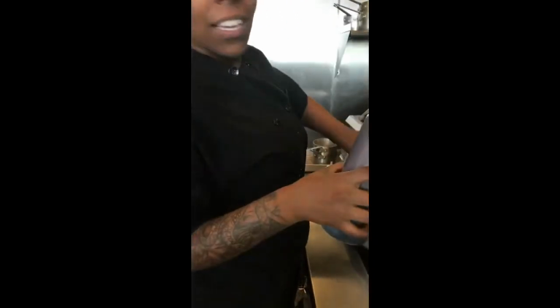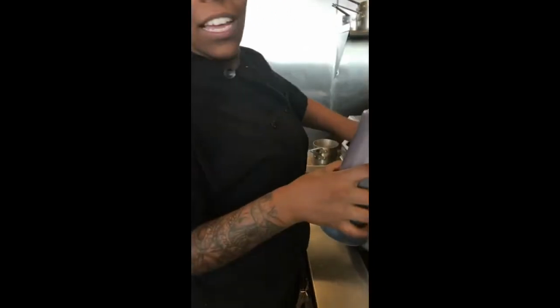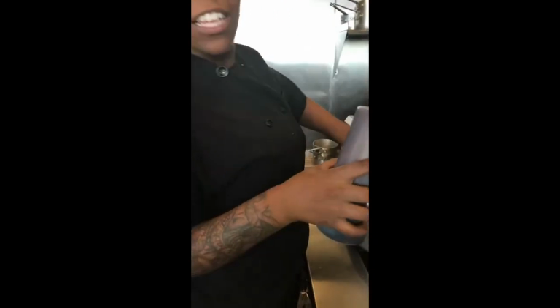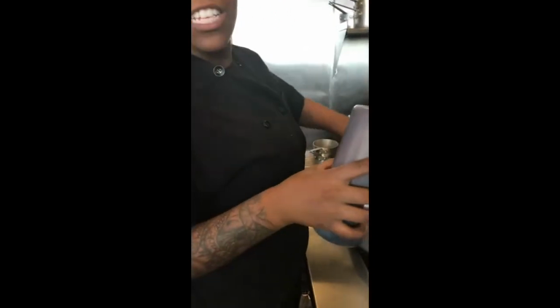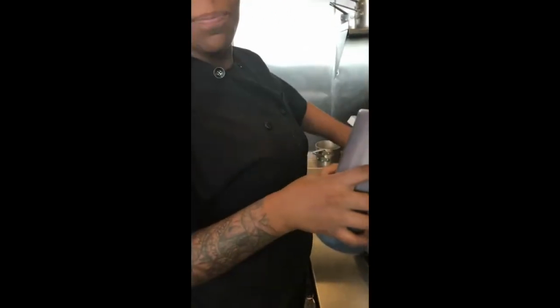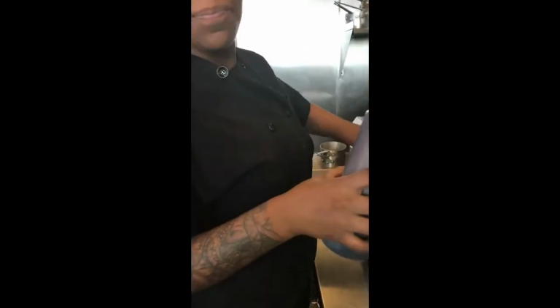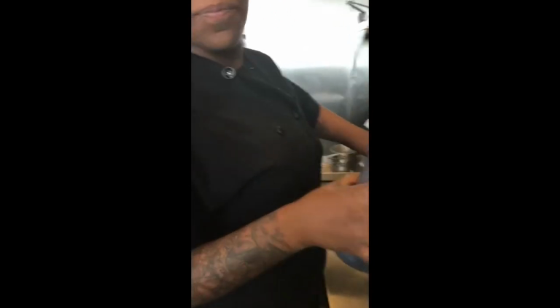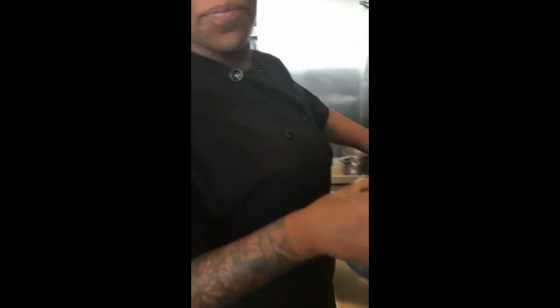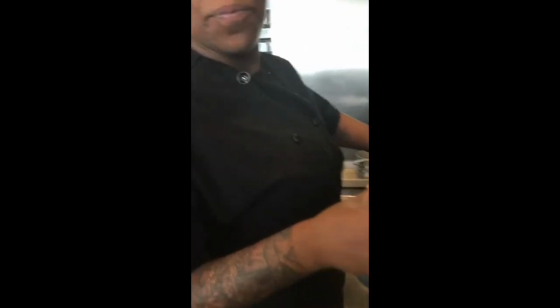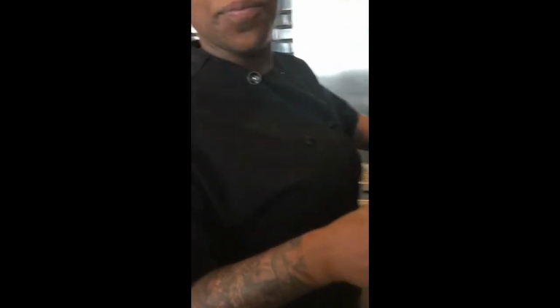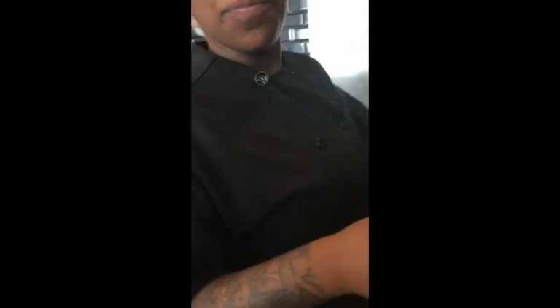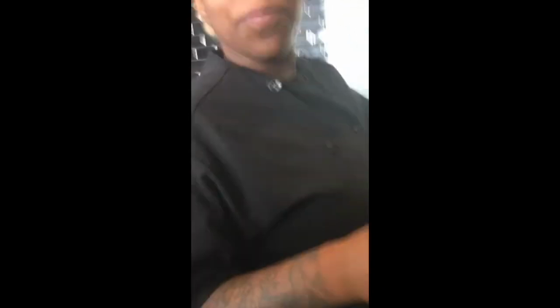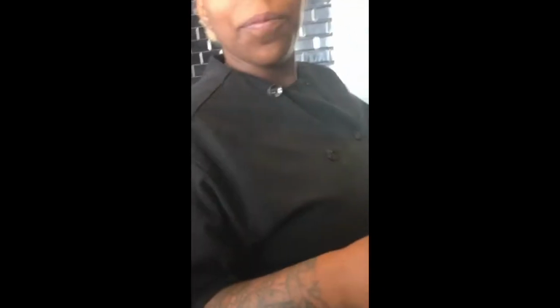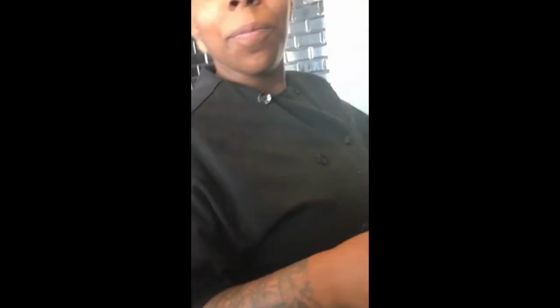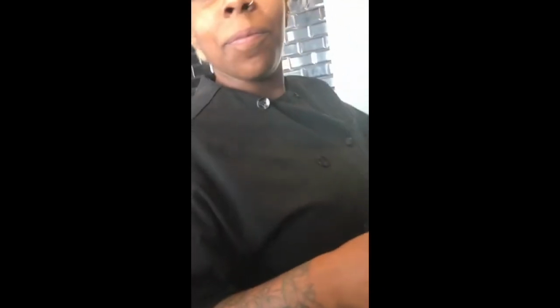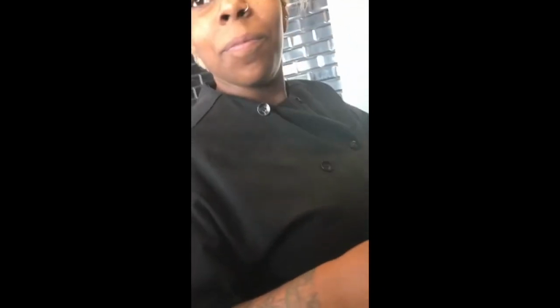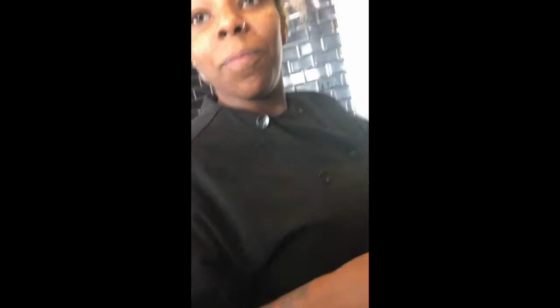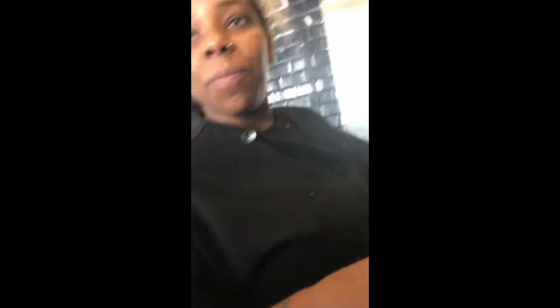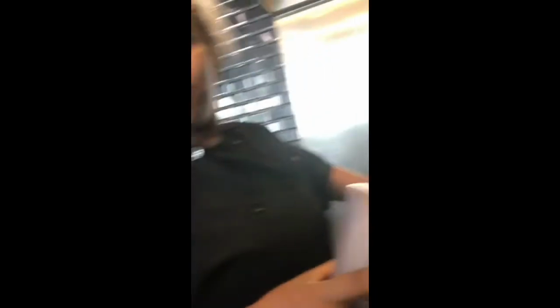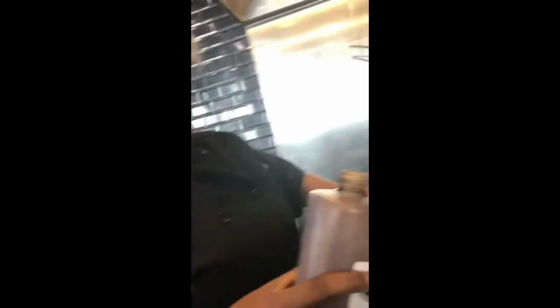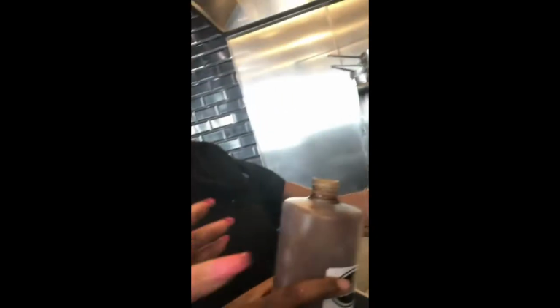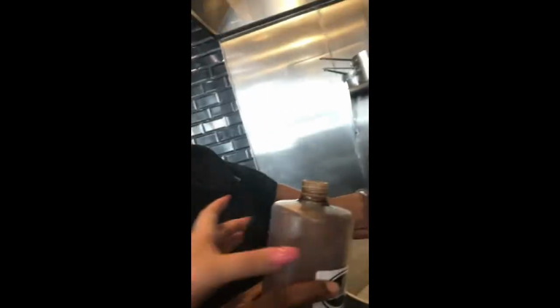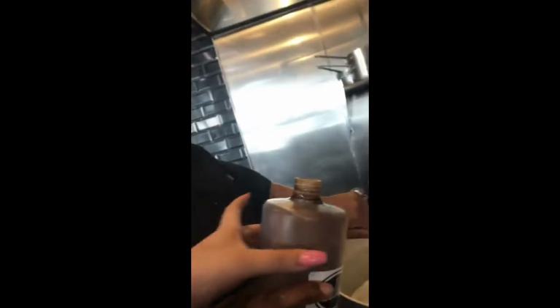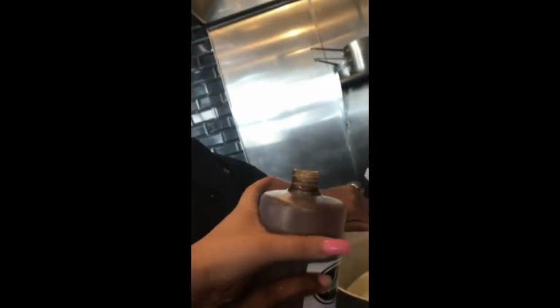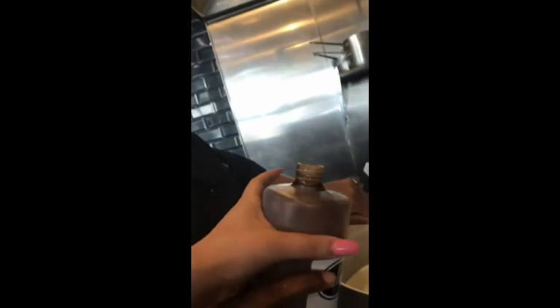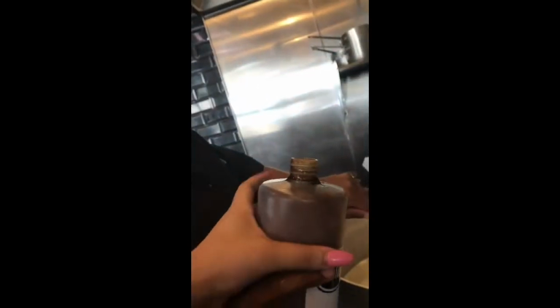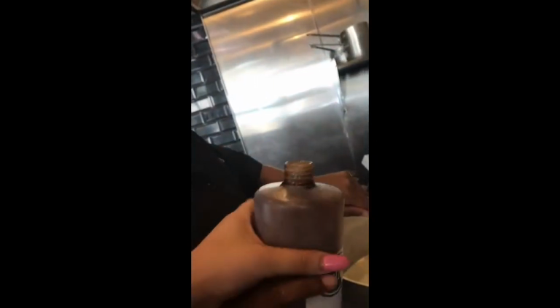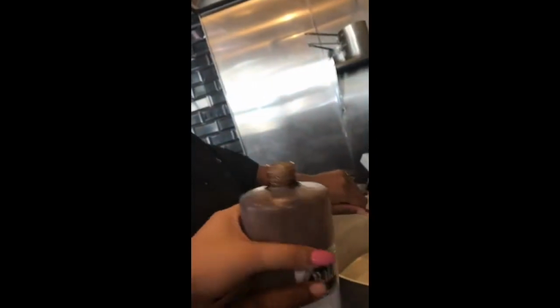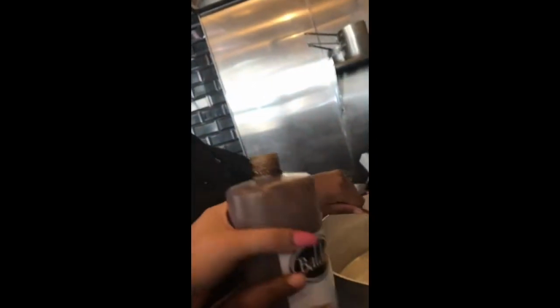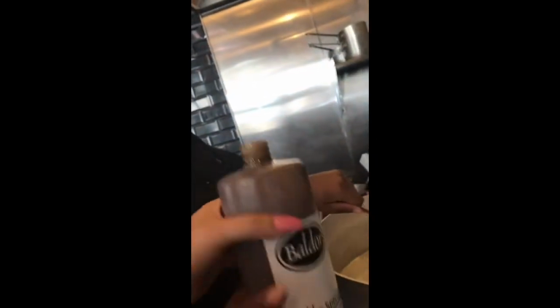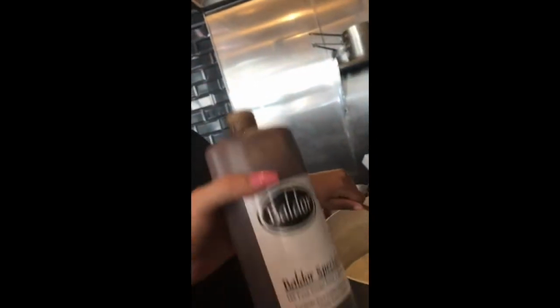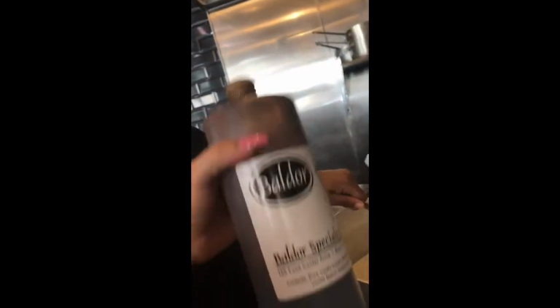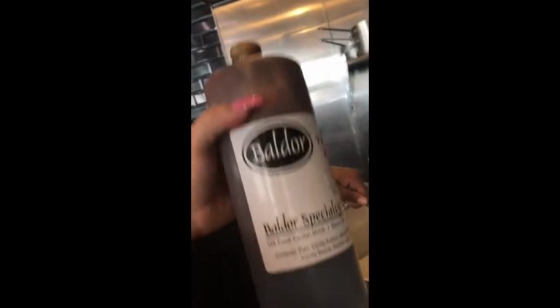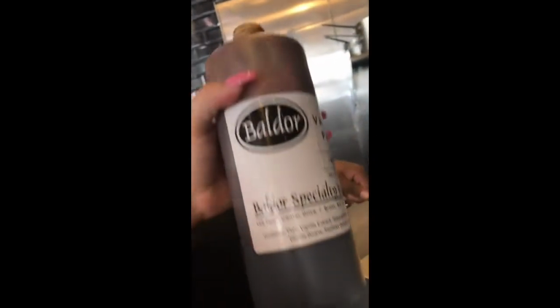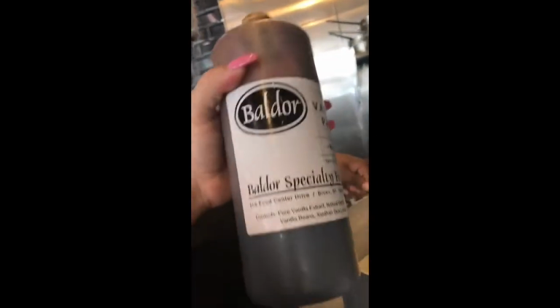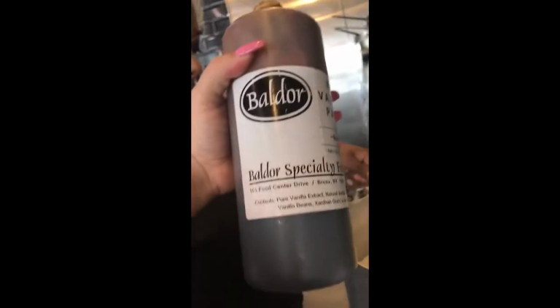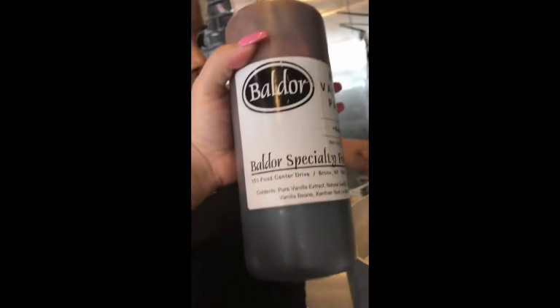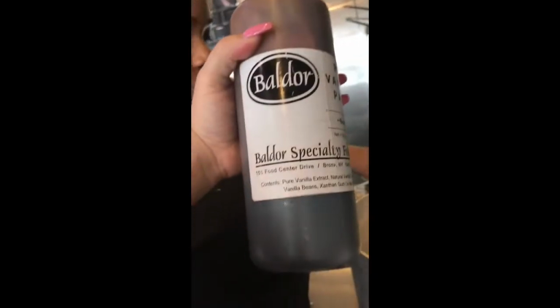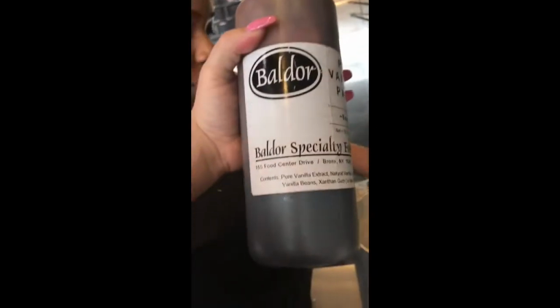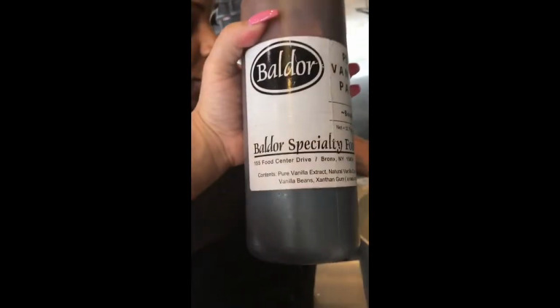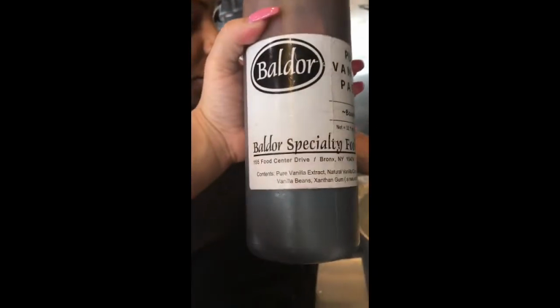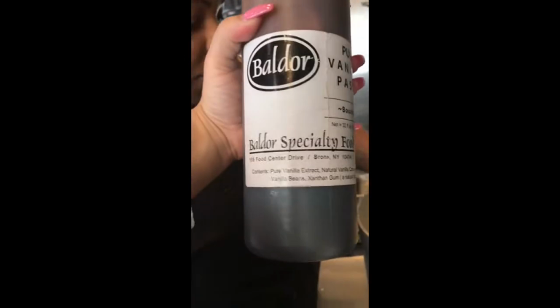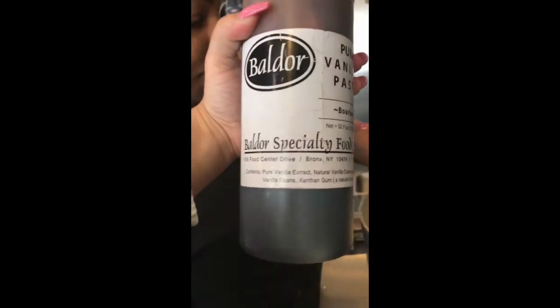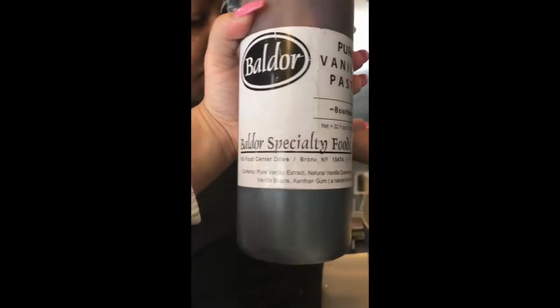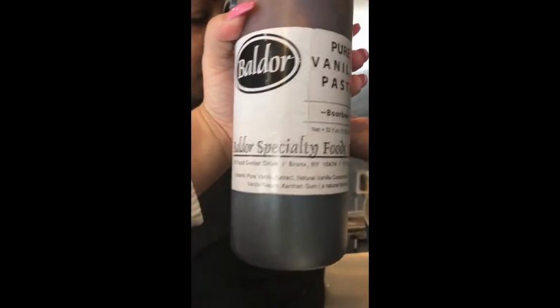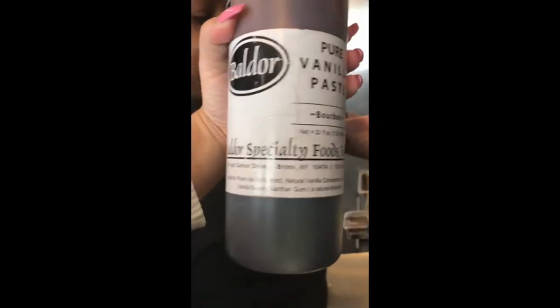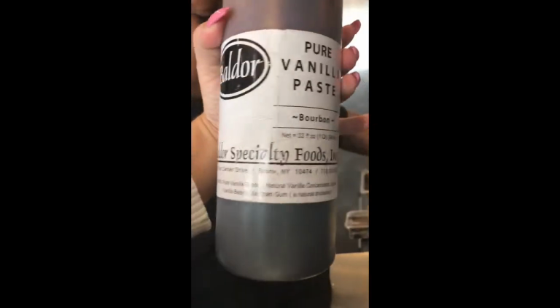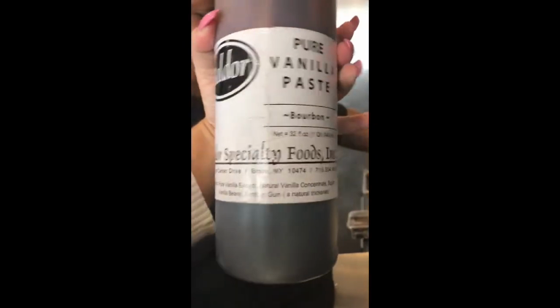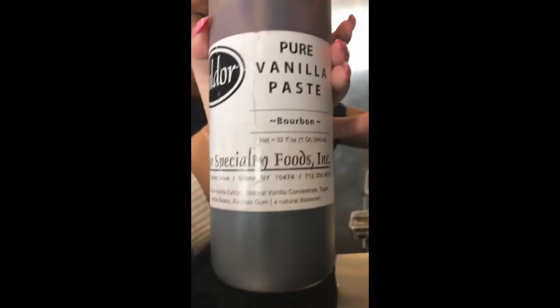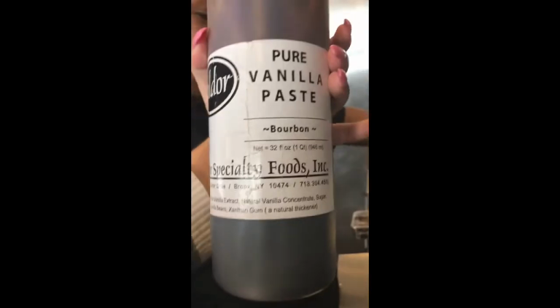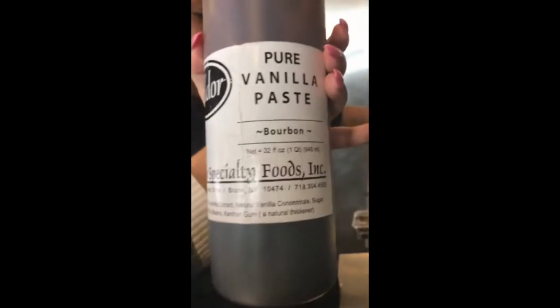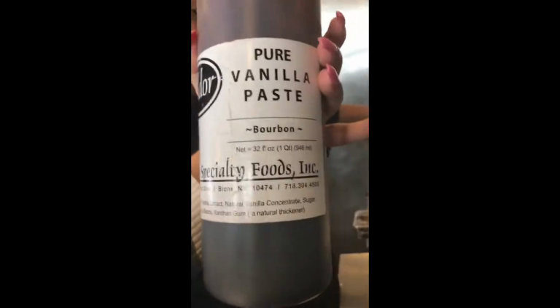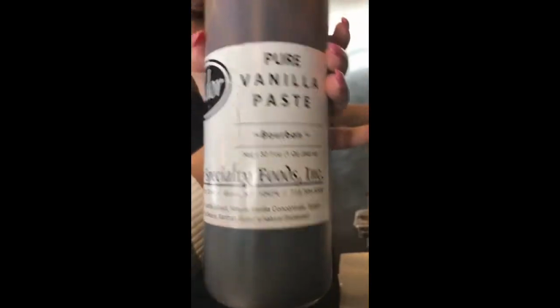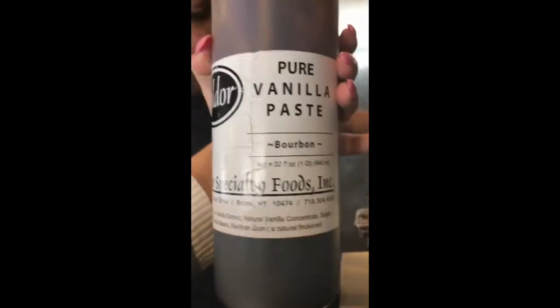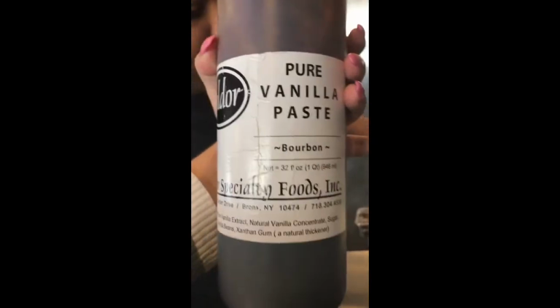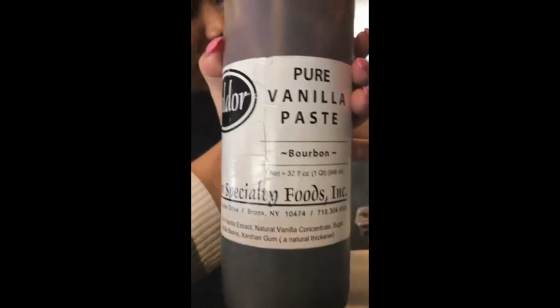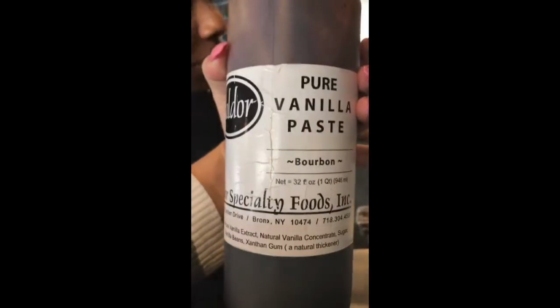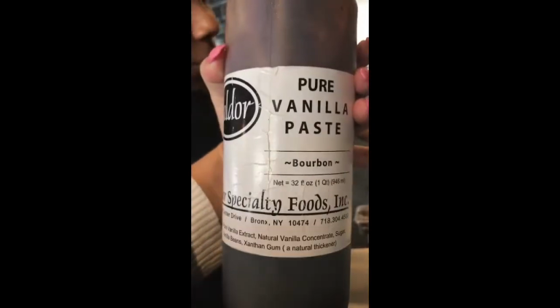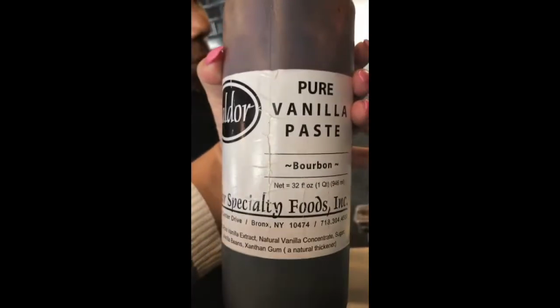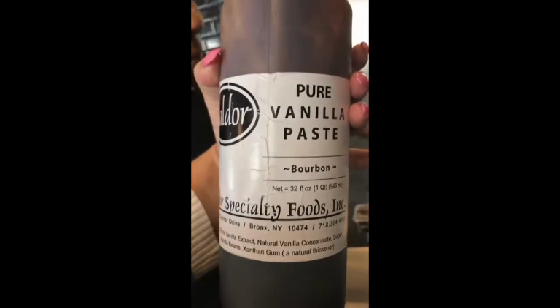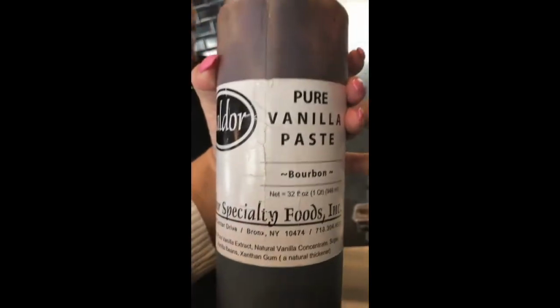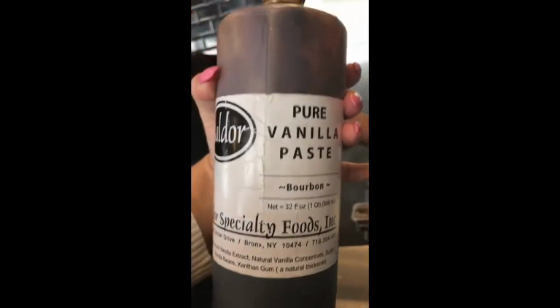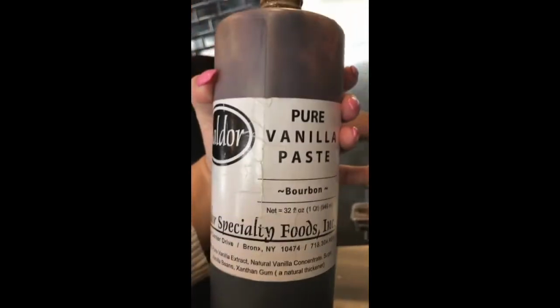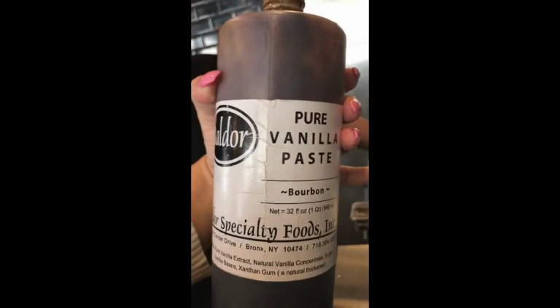Let me get a close up of this because this isn't regular vanilla extract — this is pure vanilla paste.